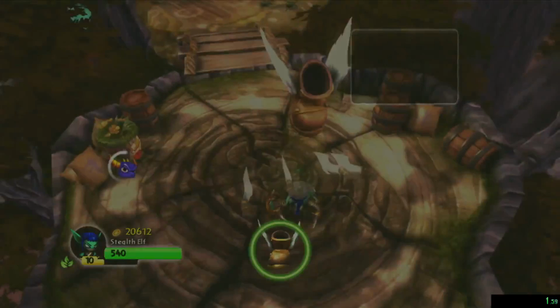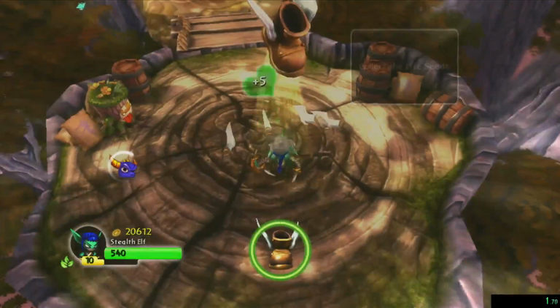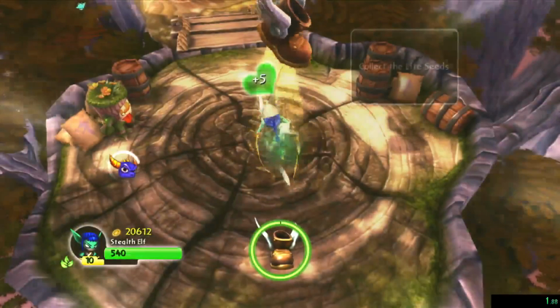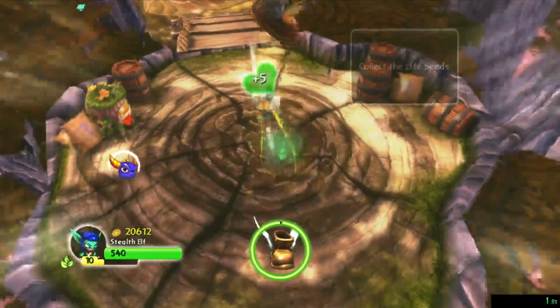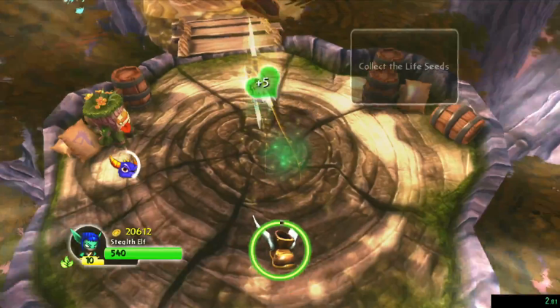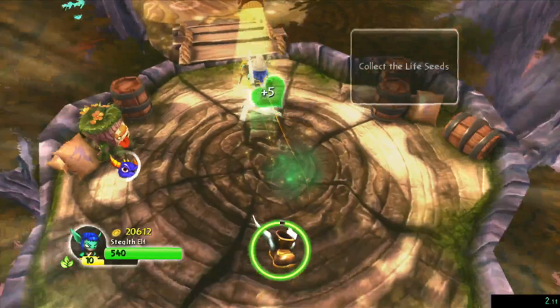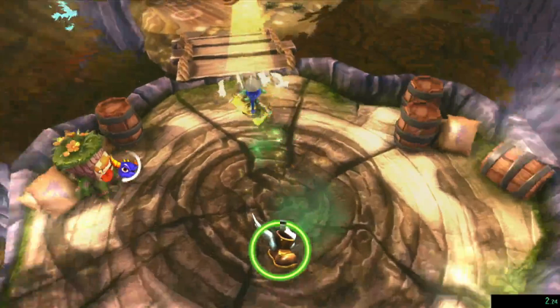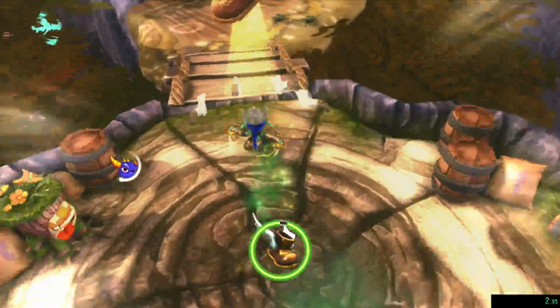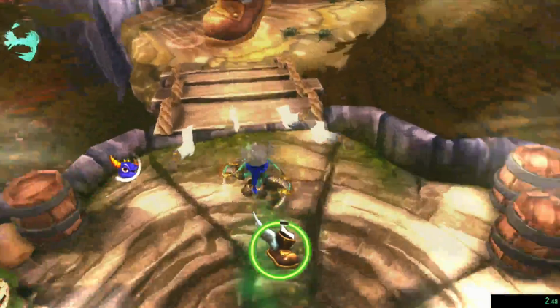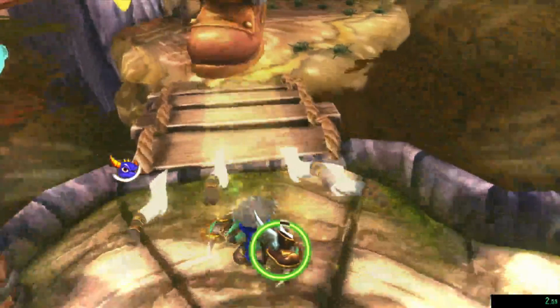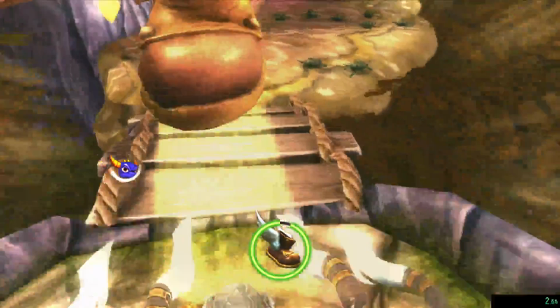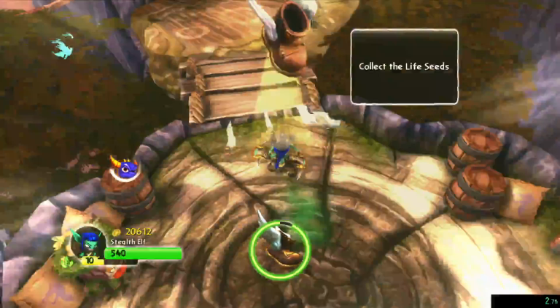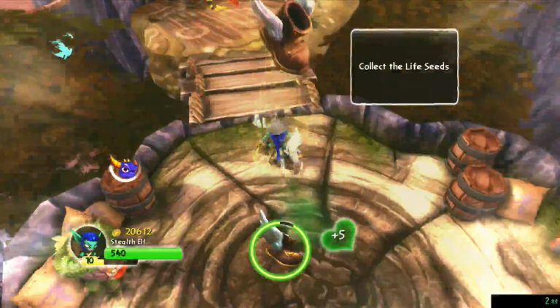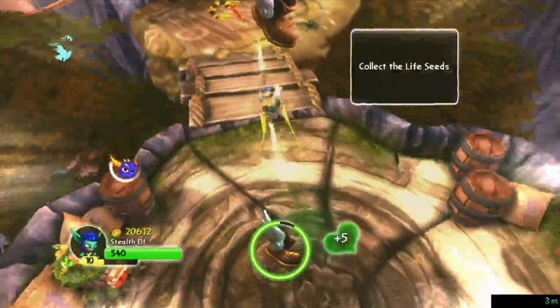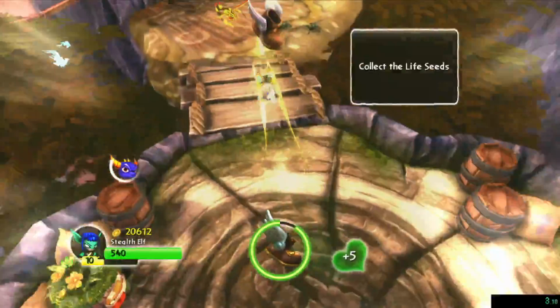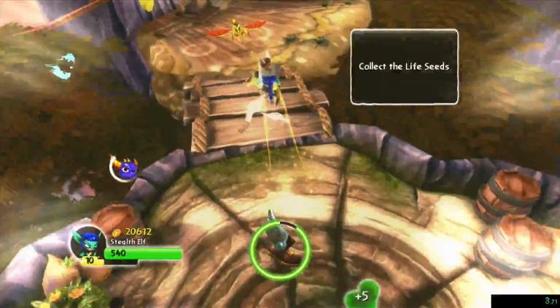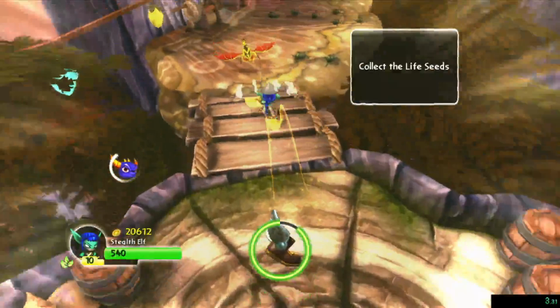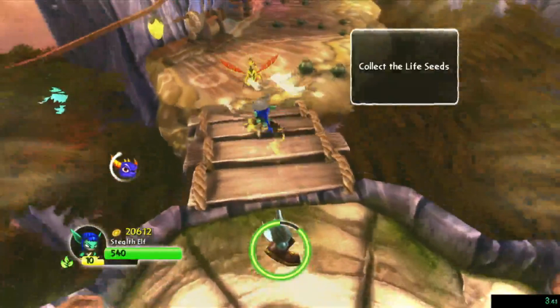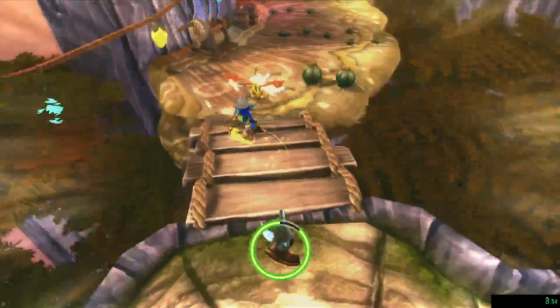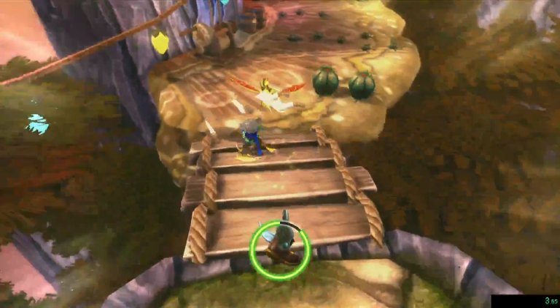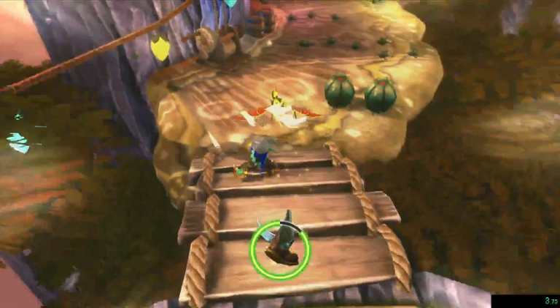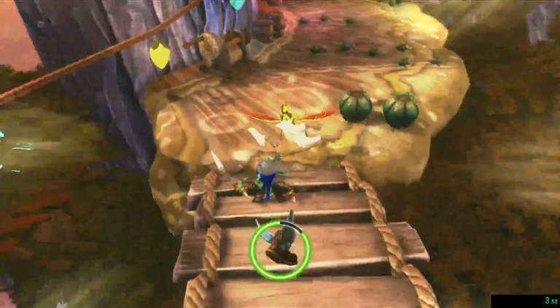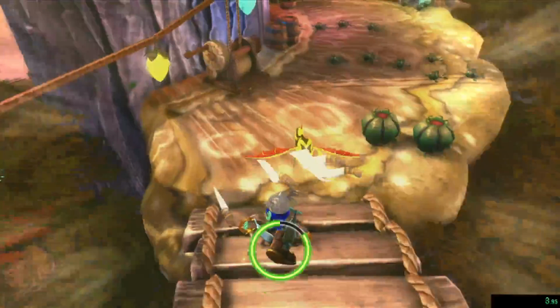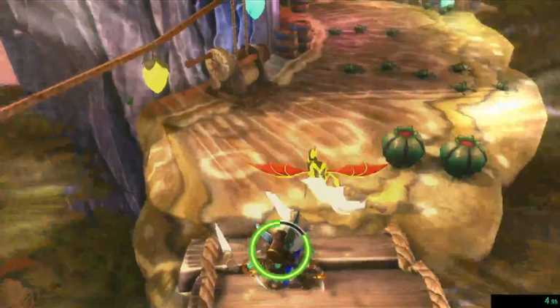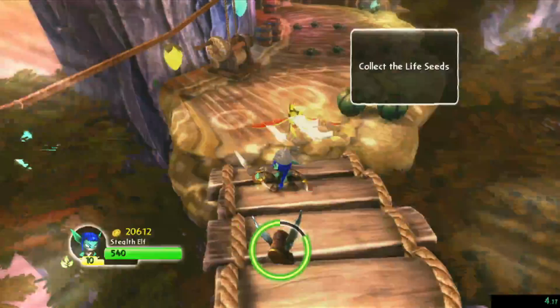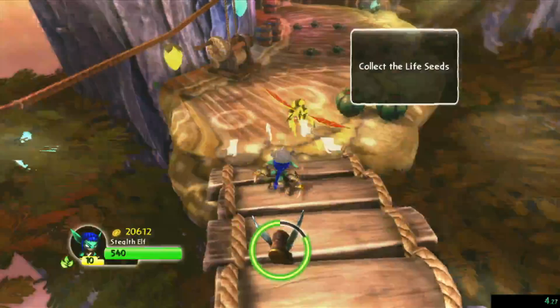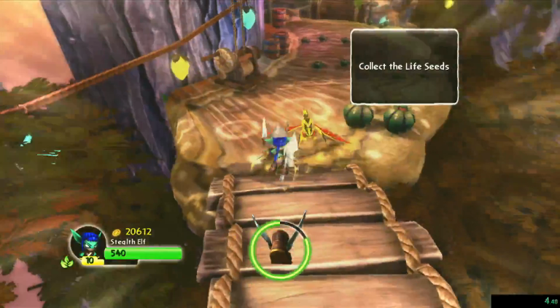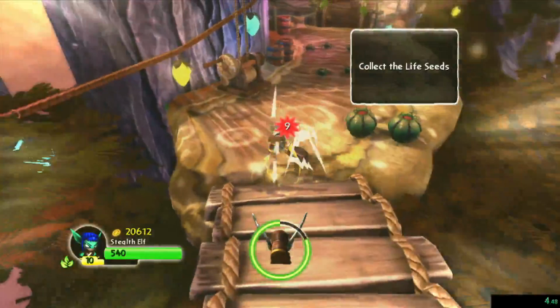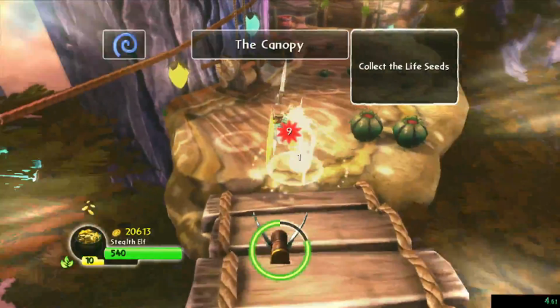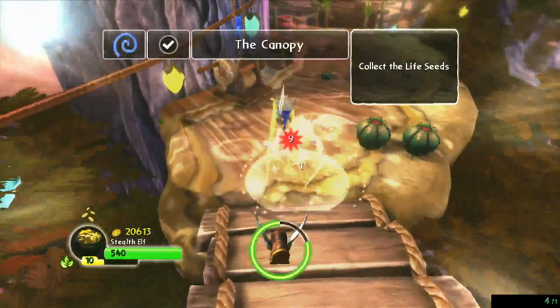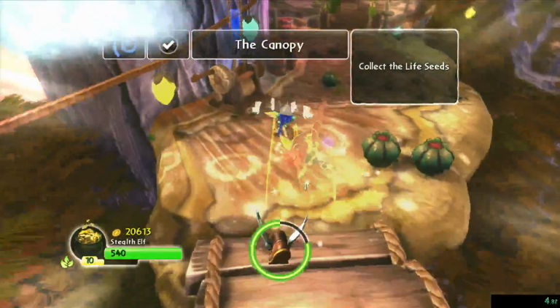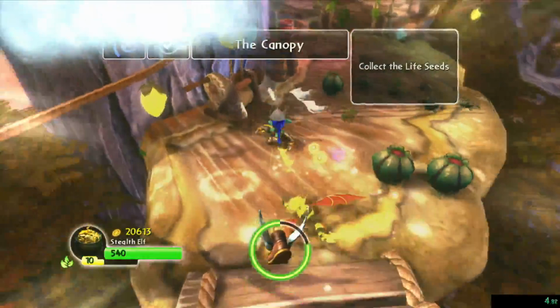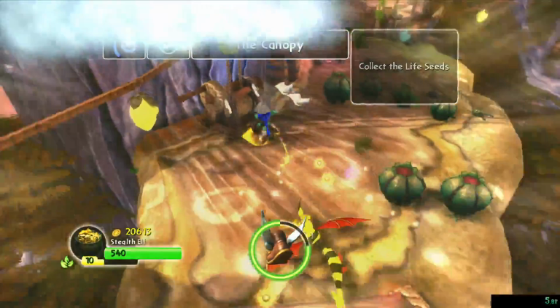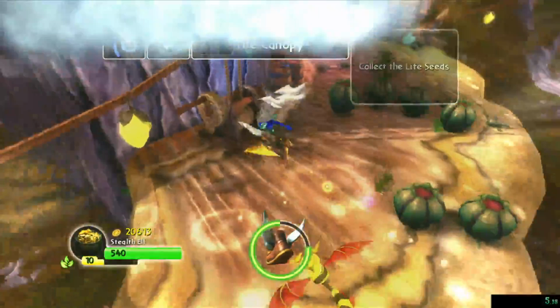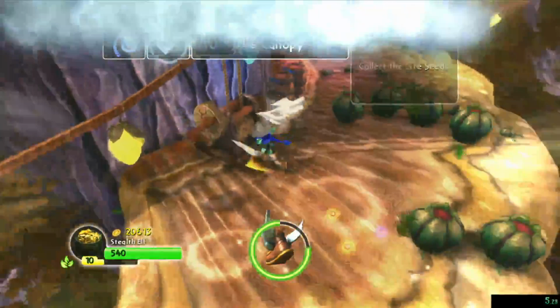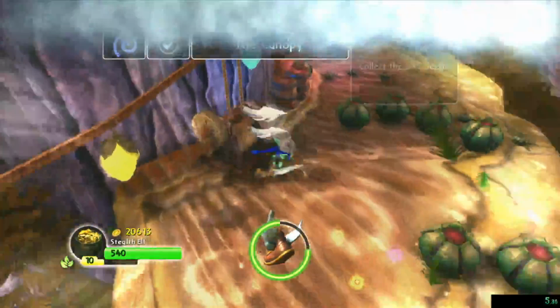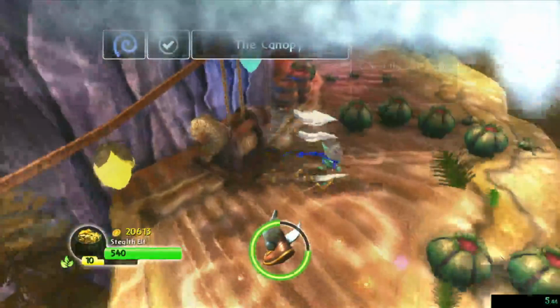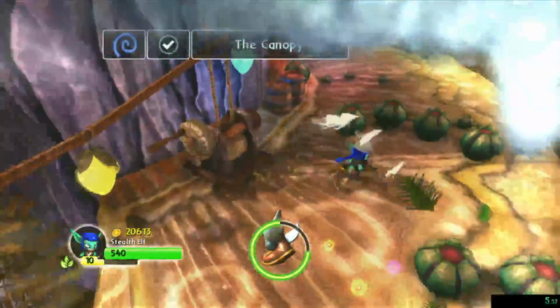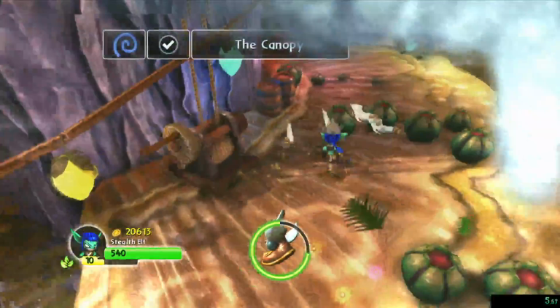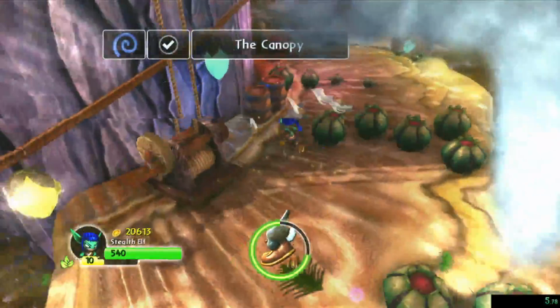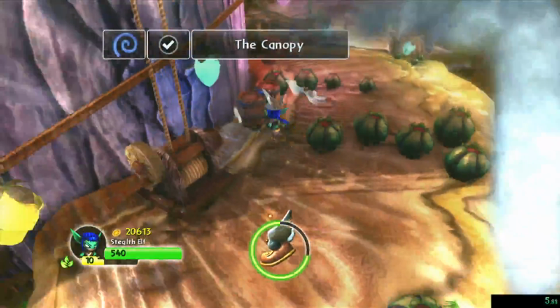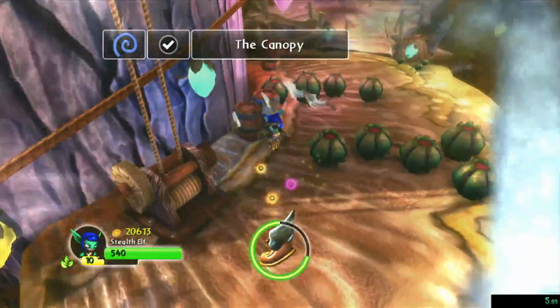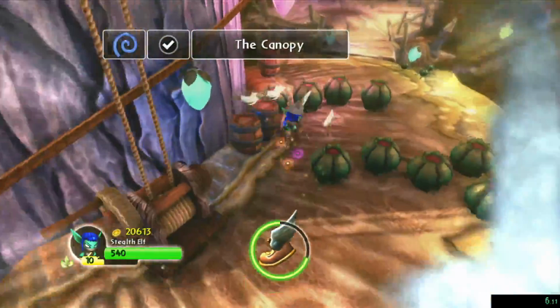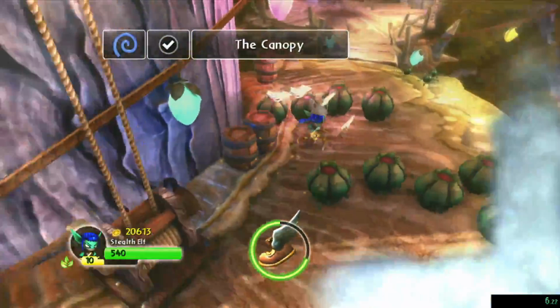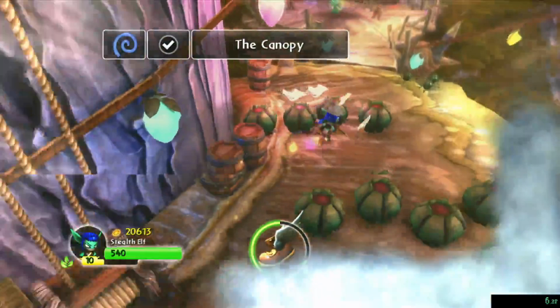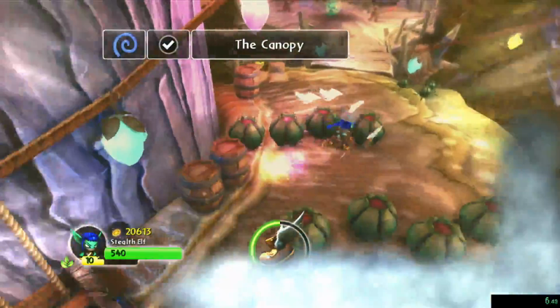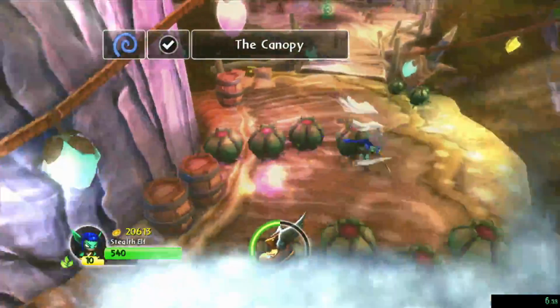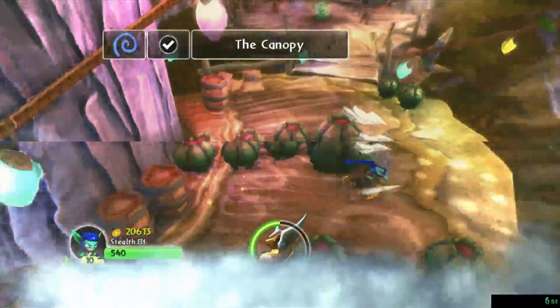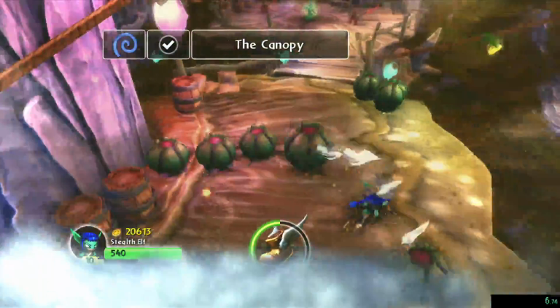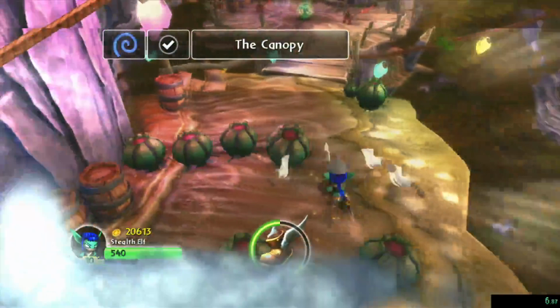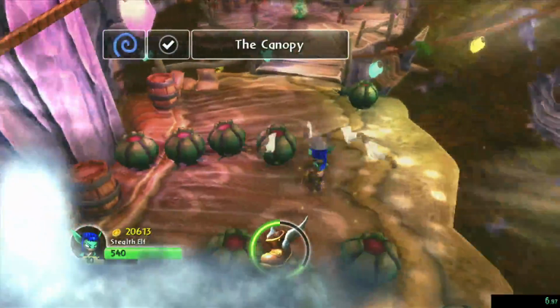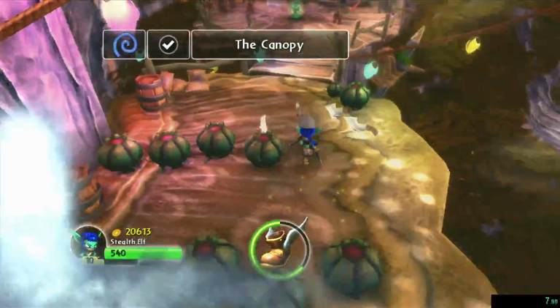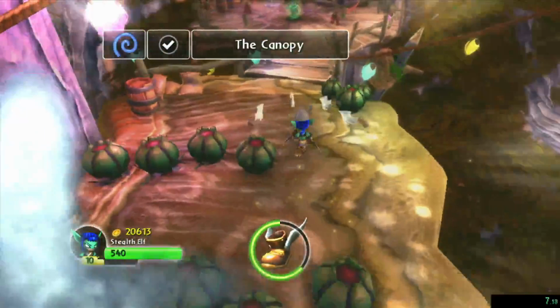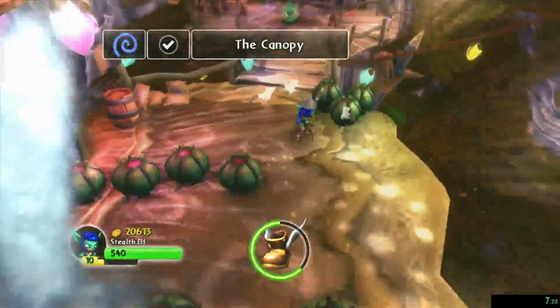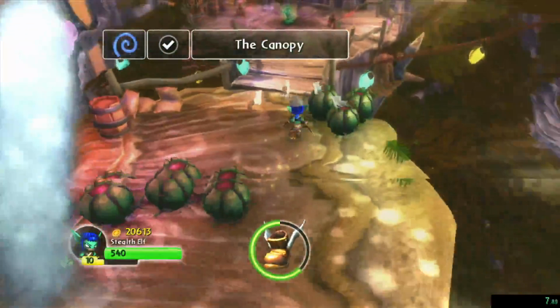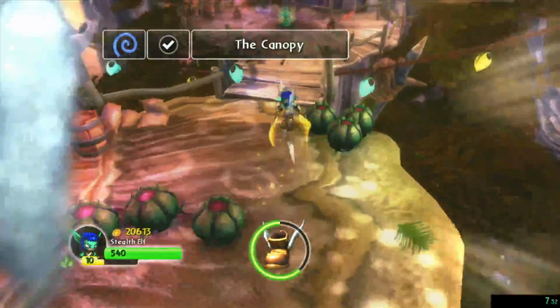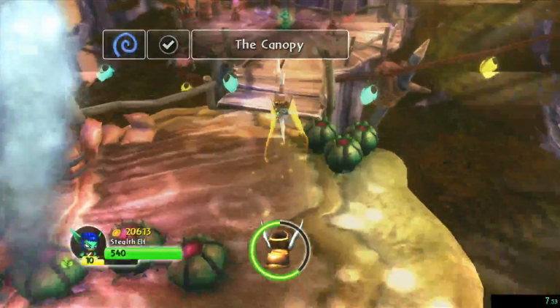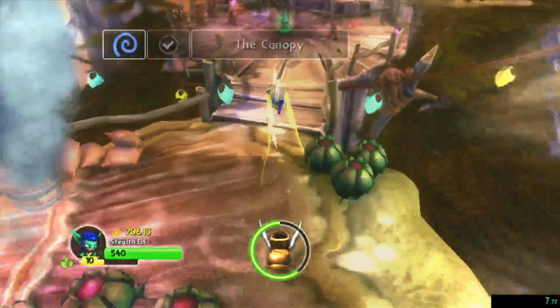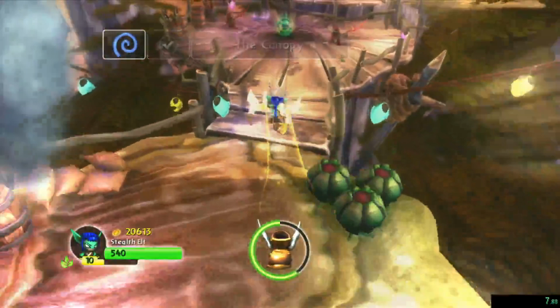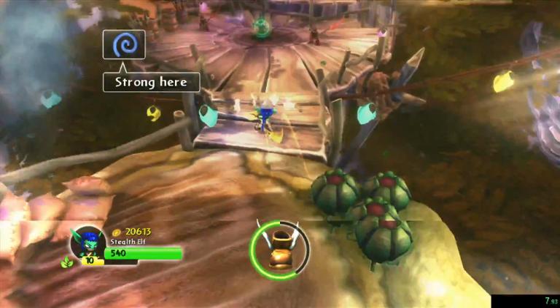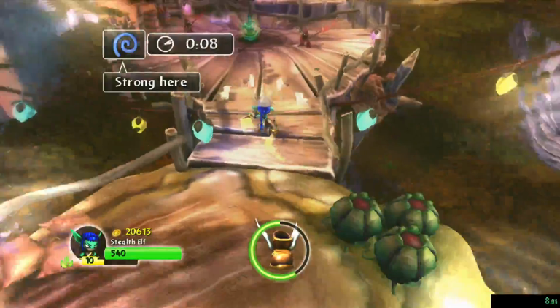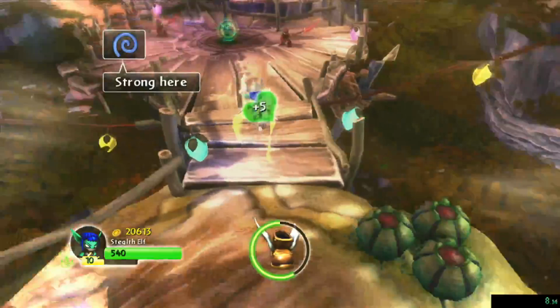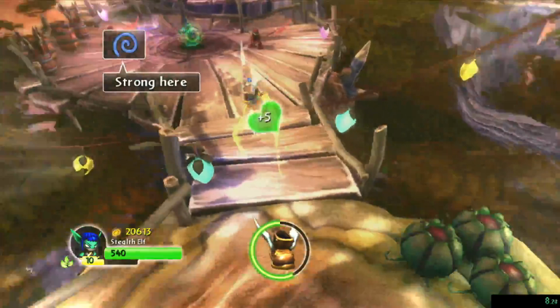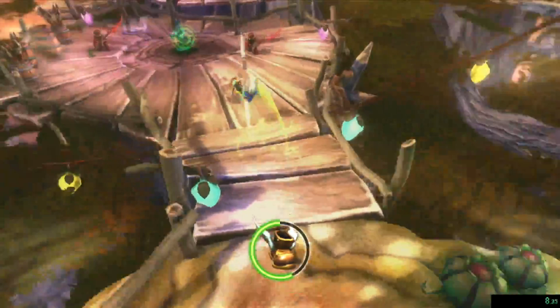Enchanted boots grant you great speed. Skylanders of the air element are stronger in this zone.